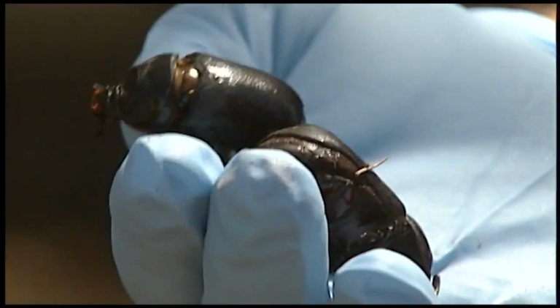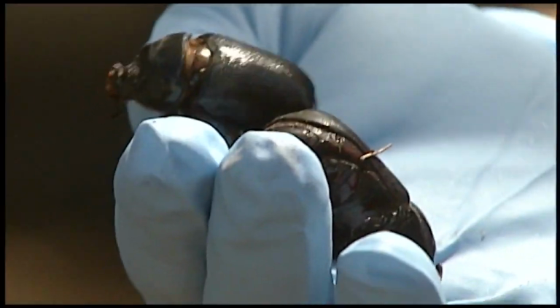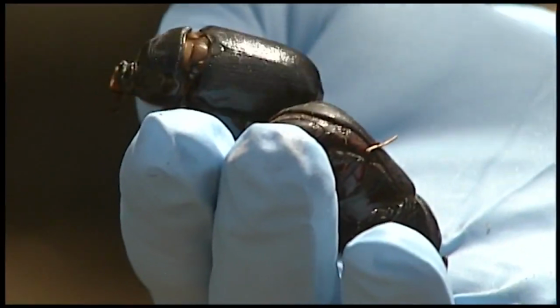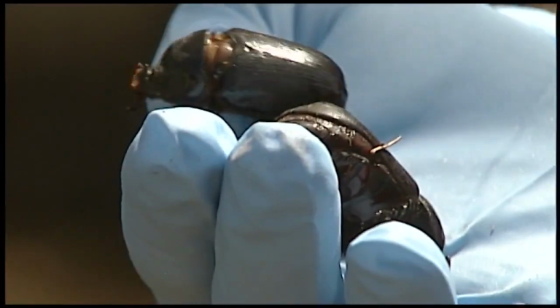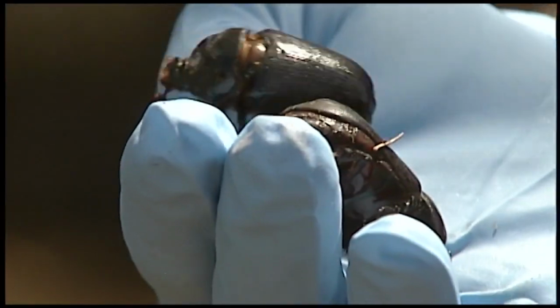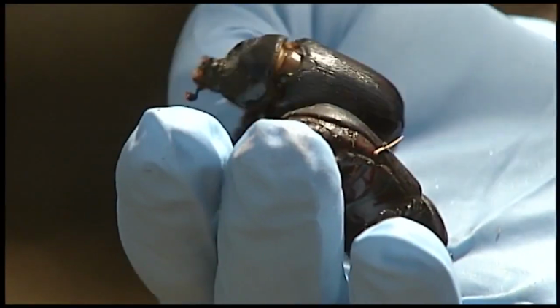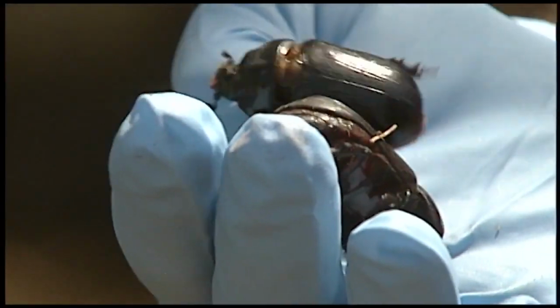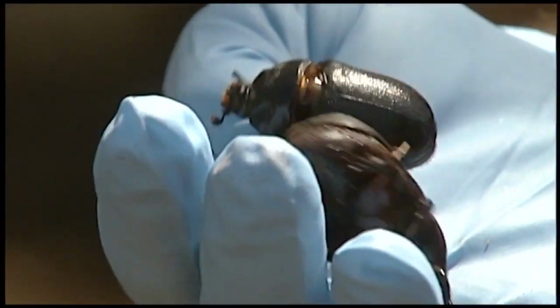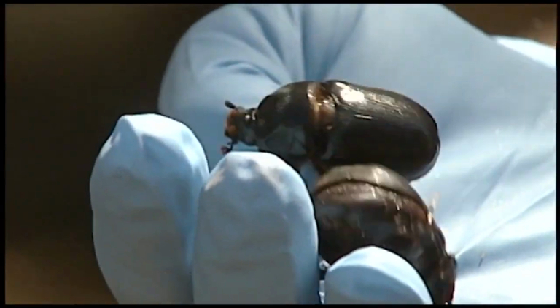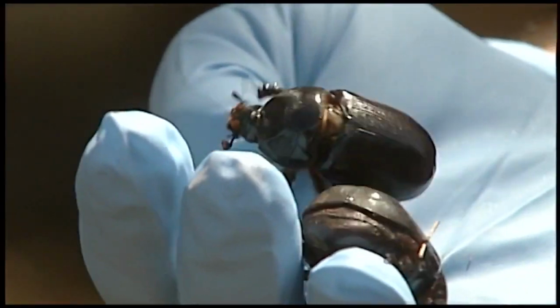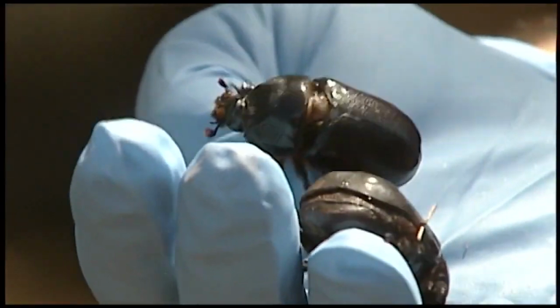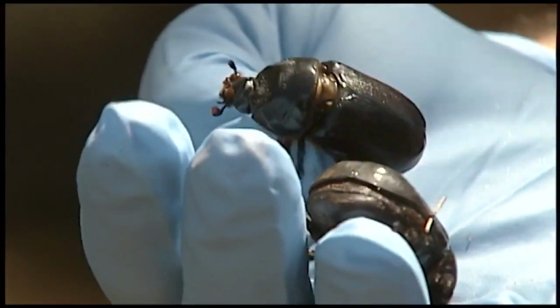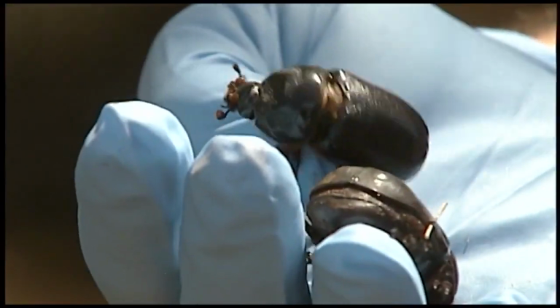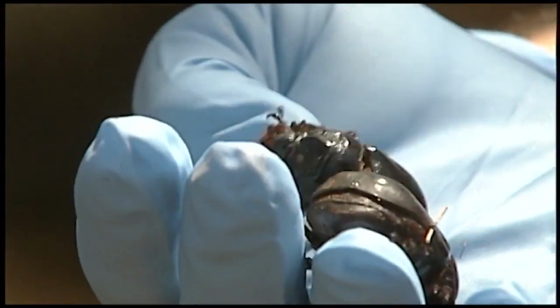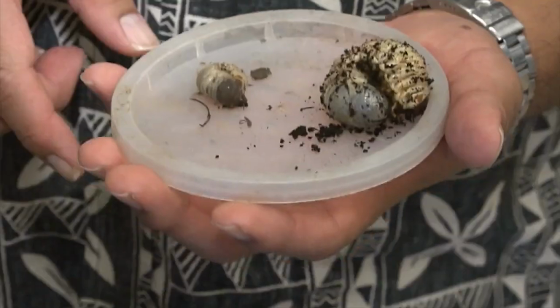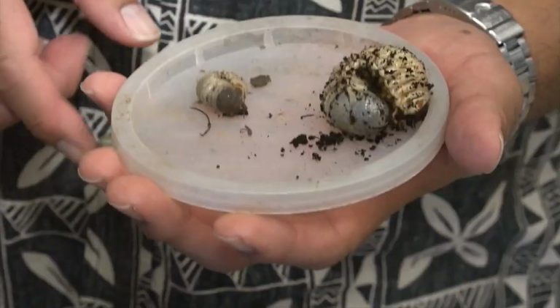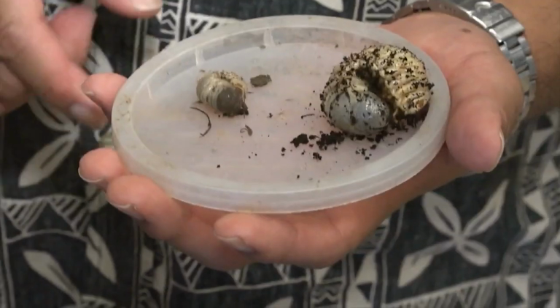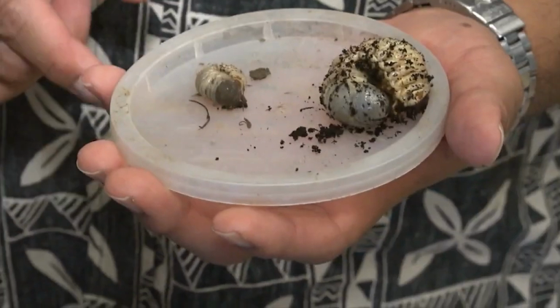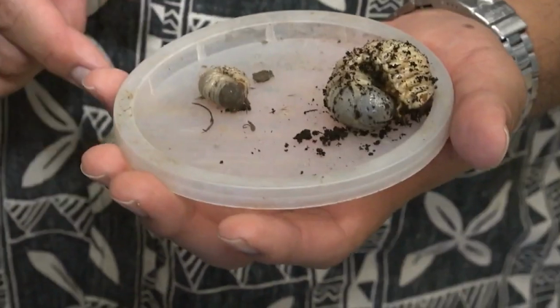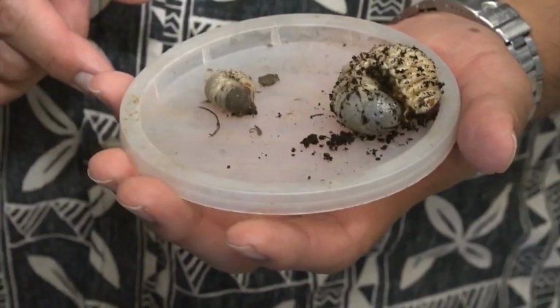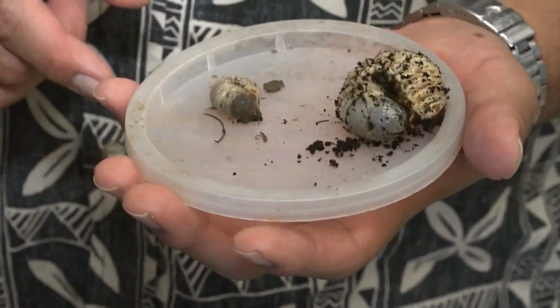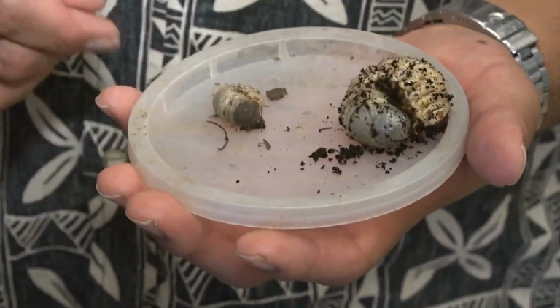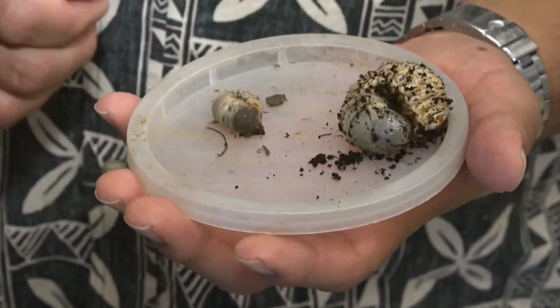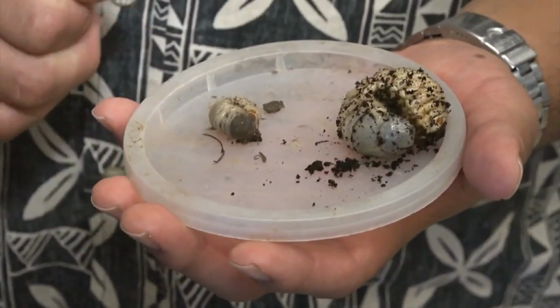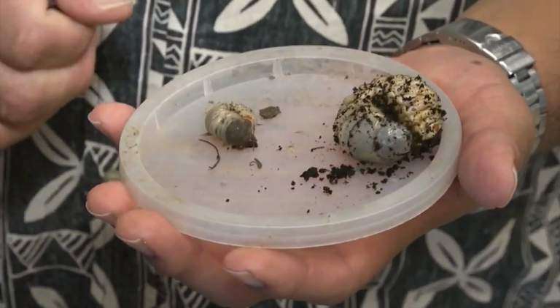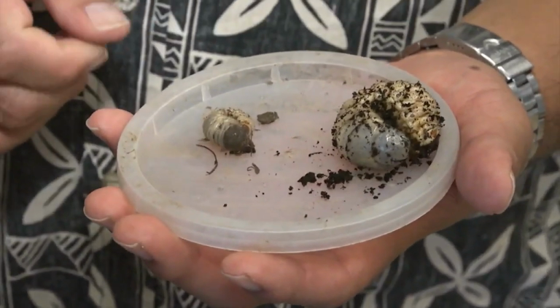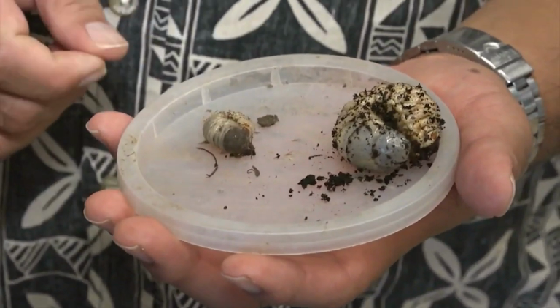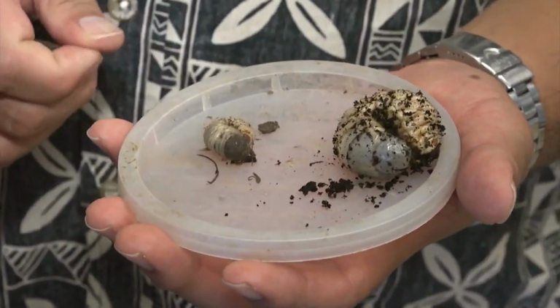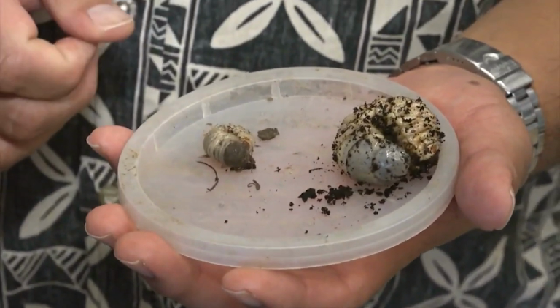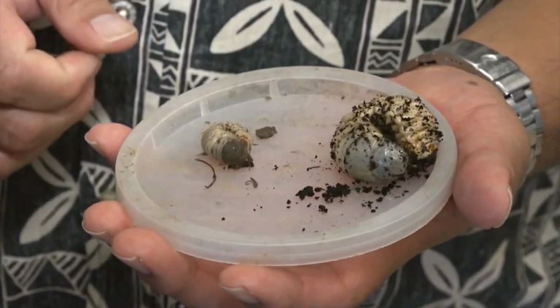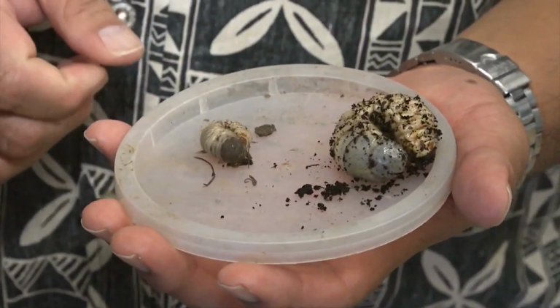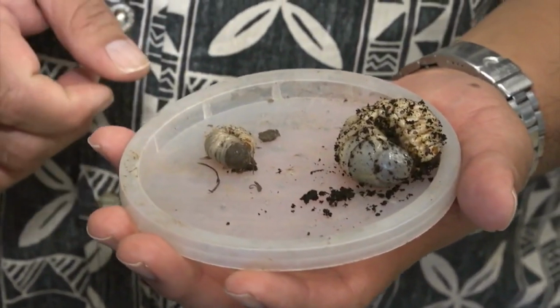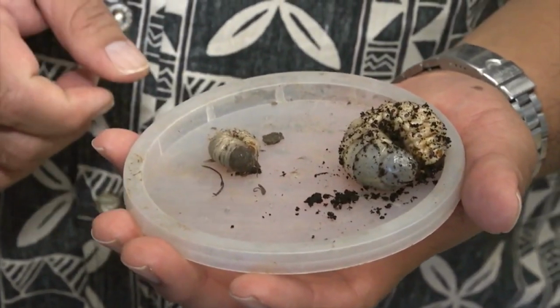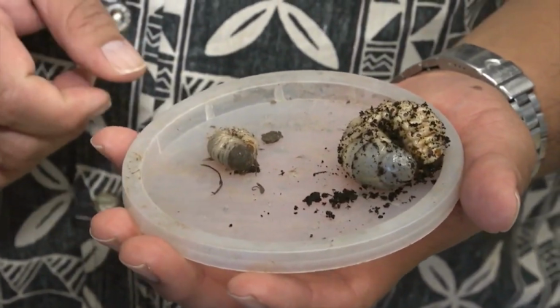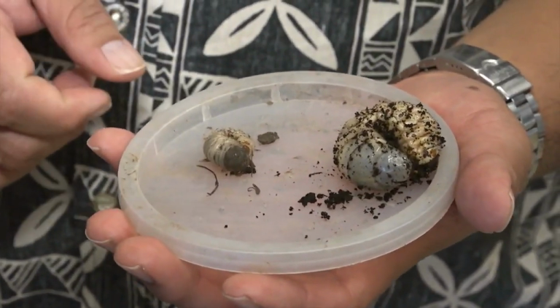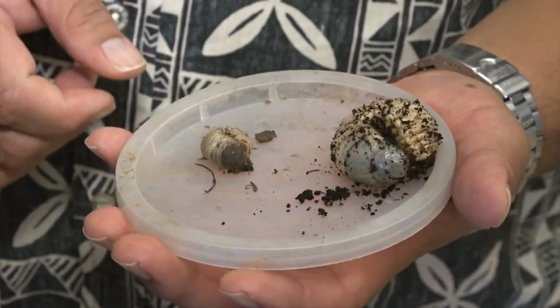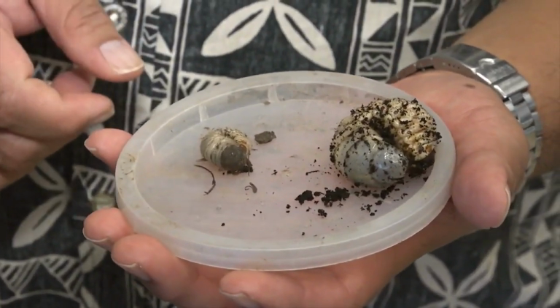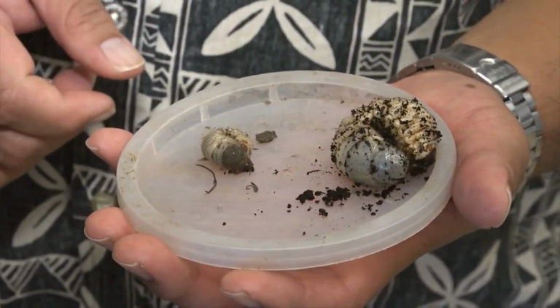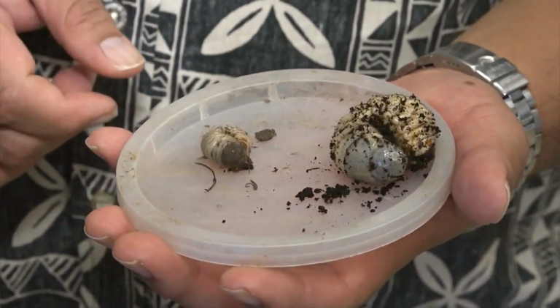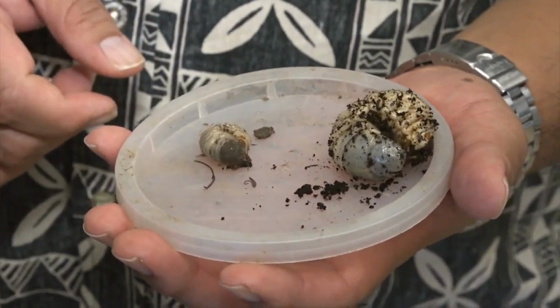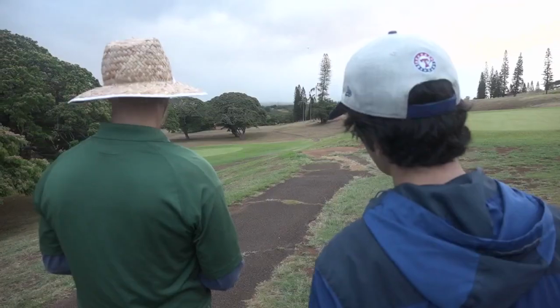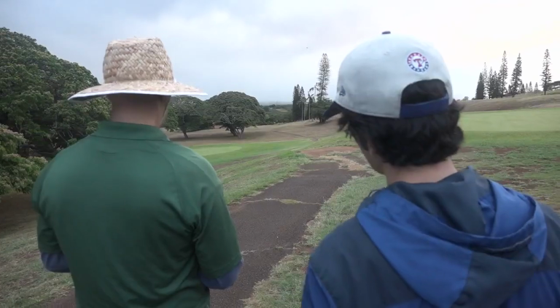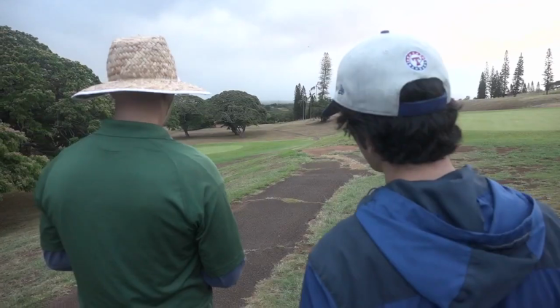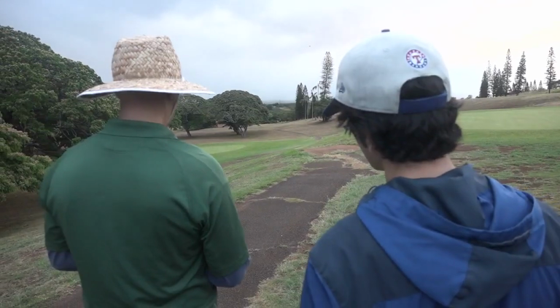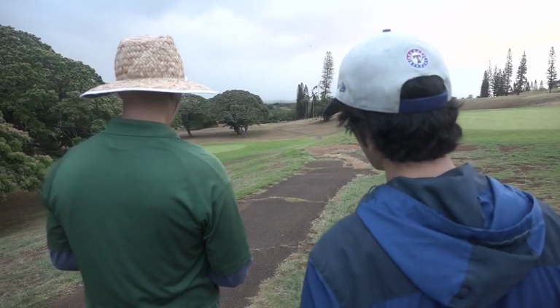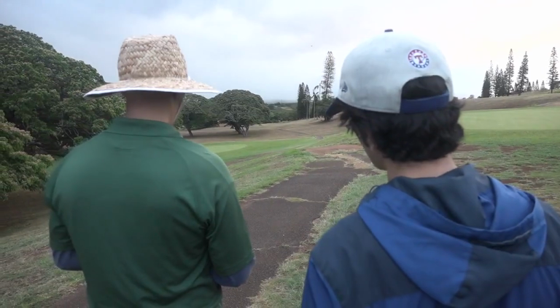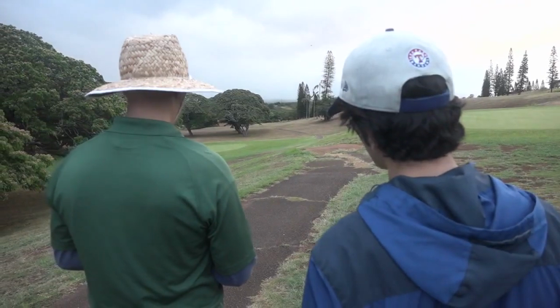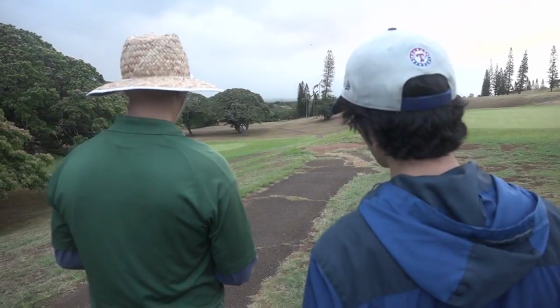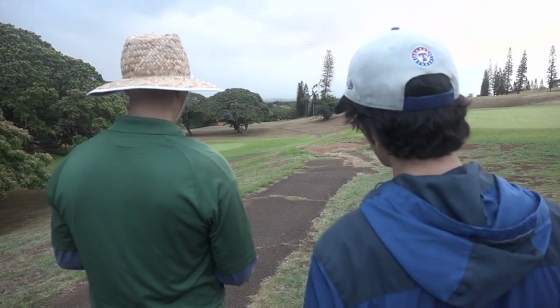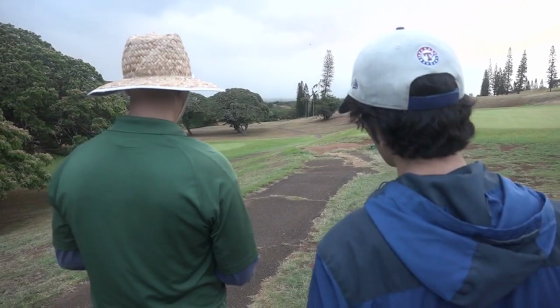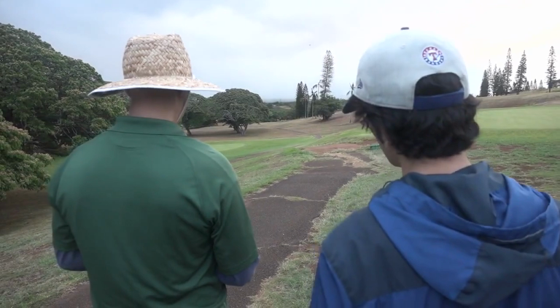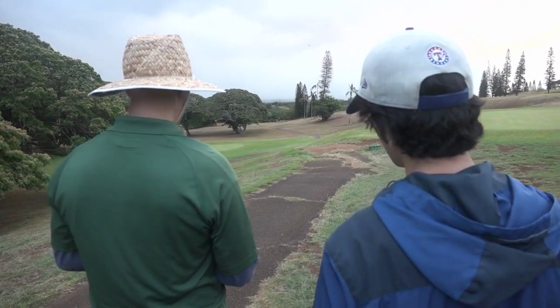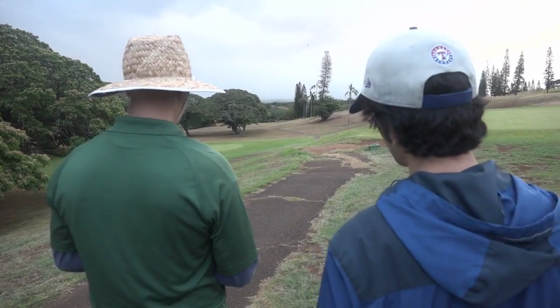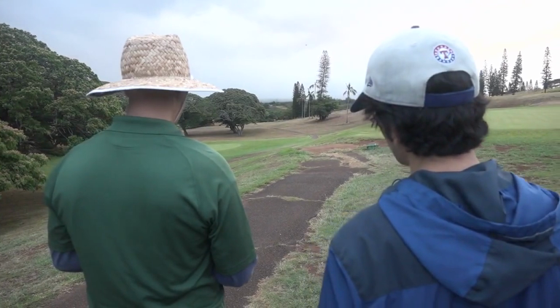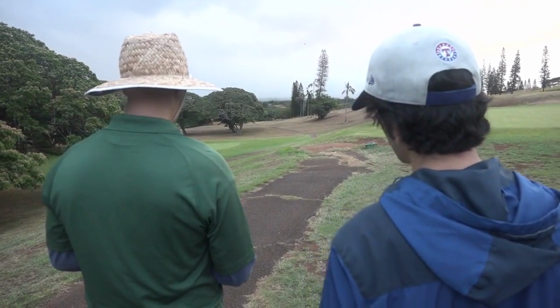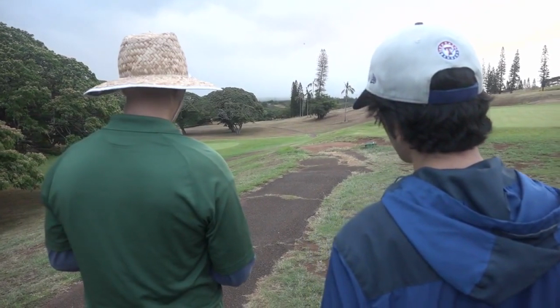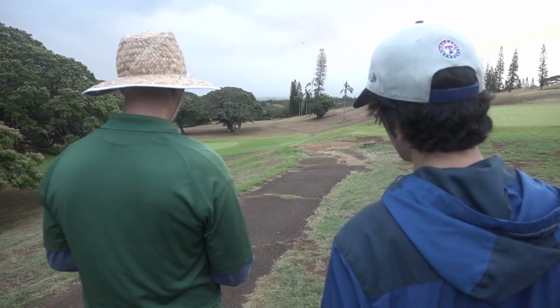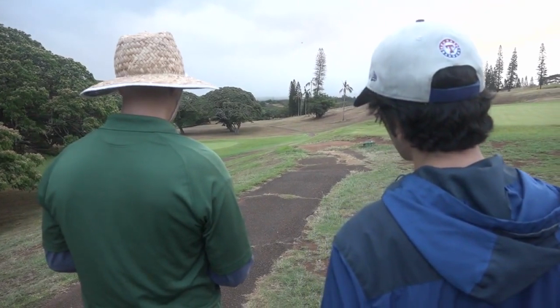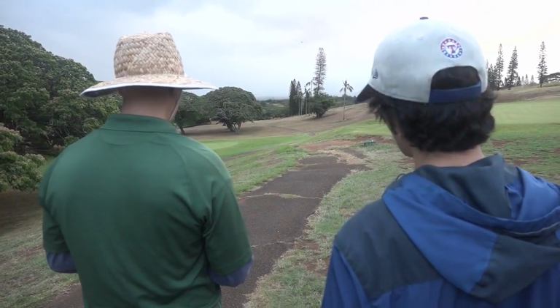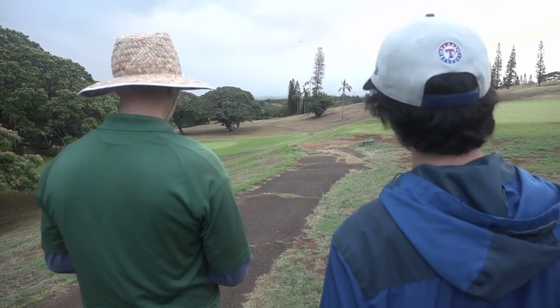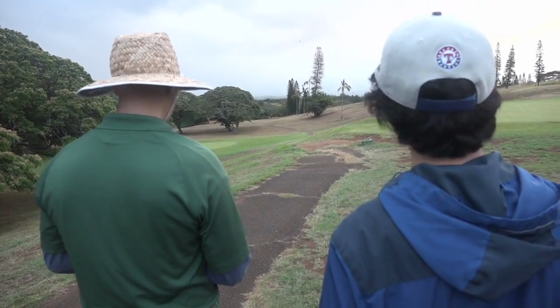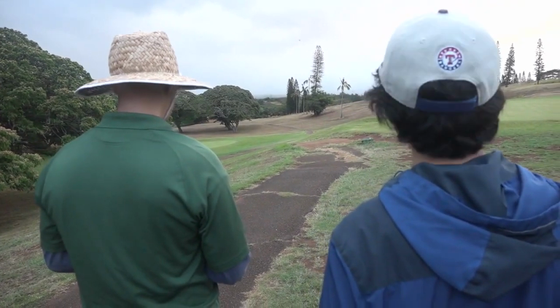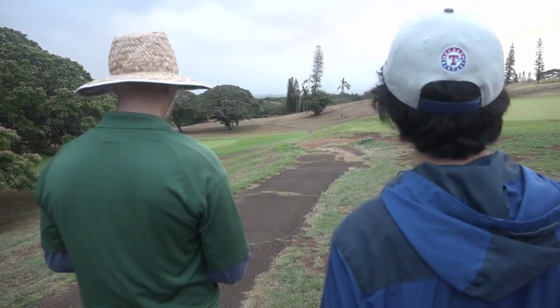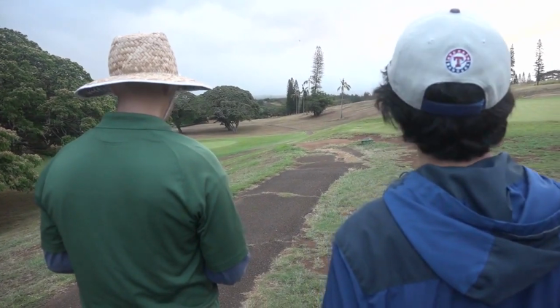Meanwhile, fallen beetles are taken to a lab to provide further insight into the species and ensure they do not spread to other parts of the island.